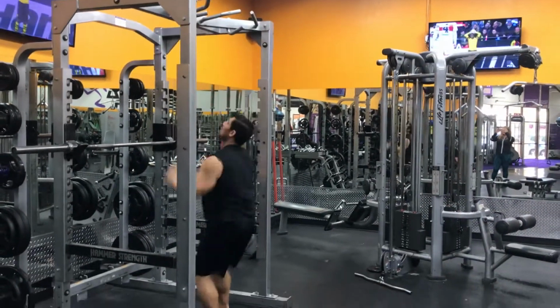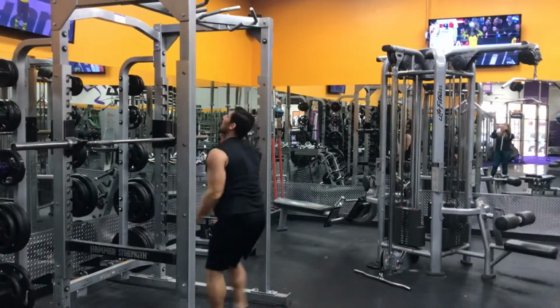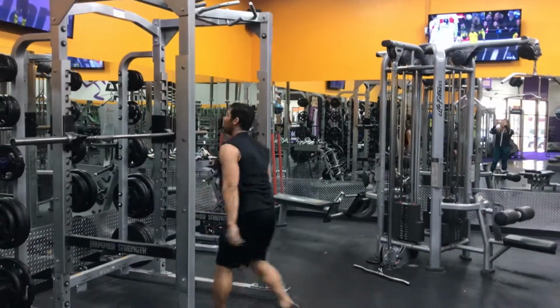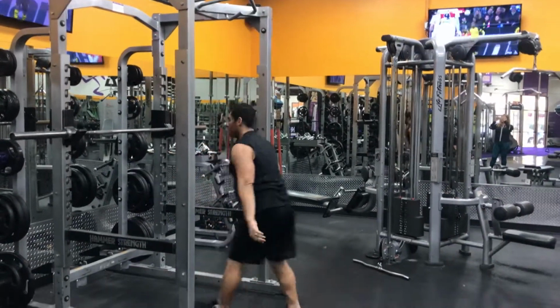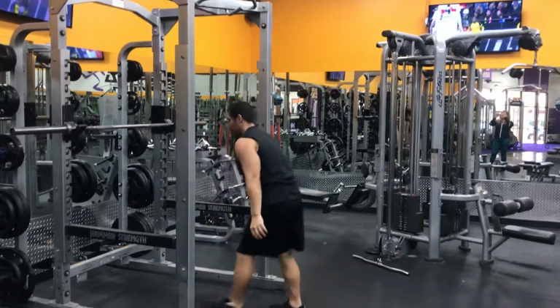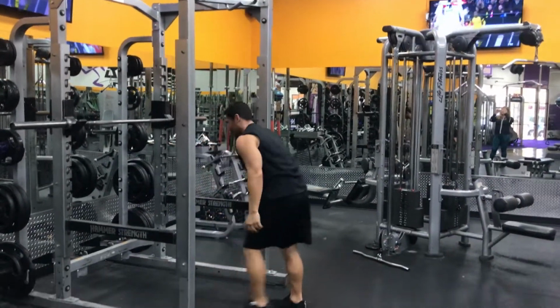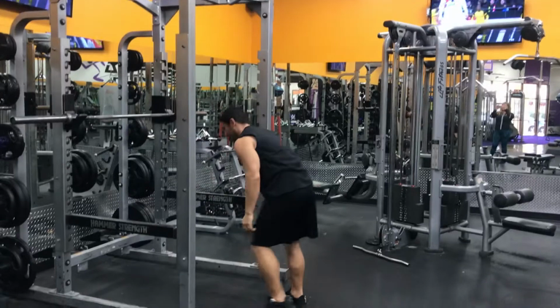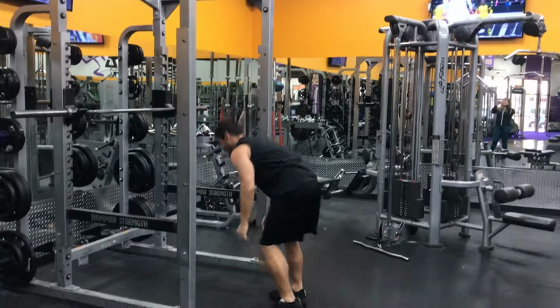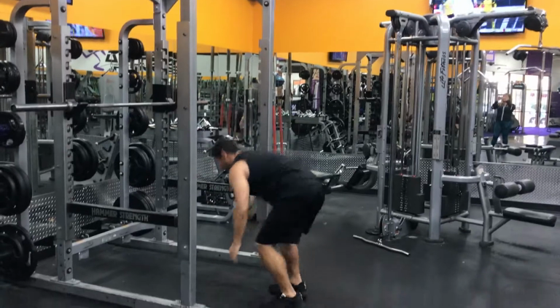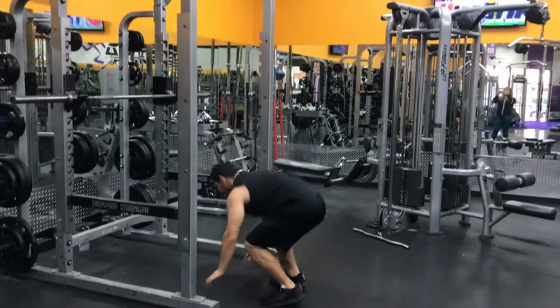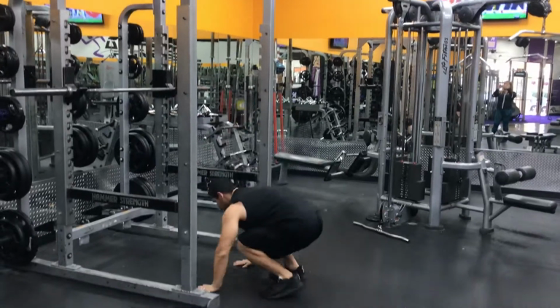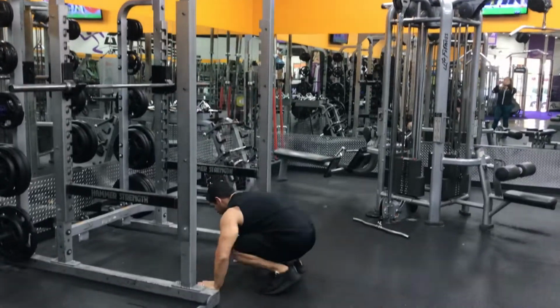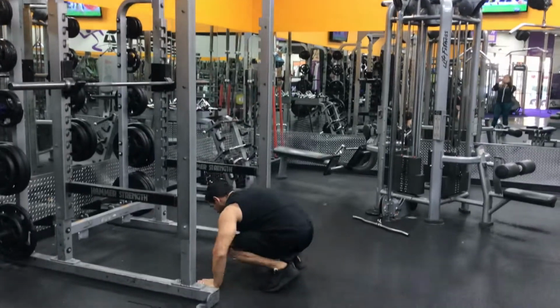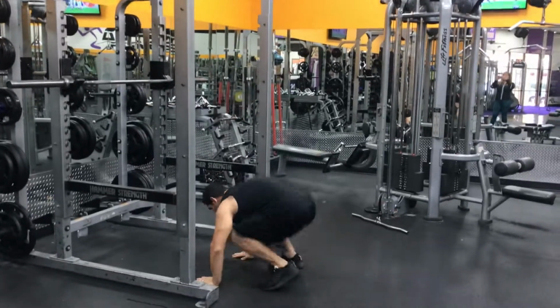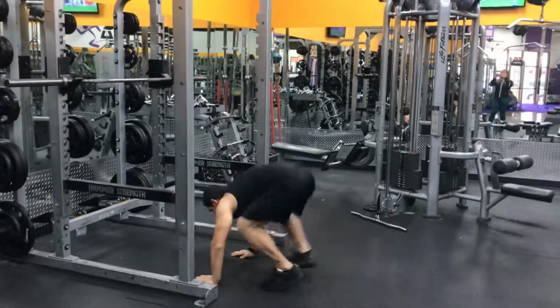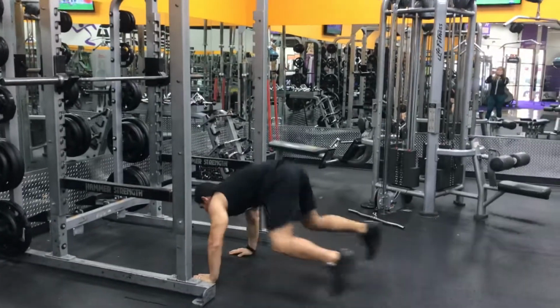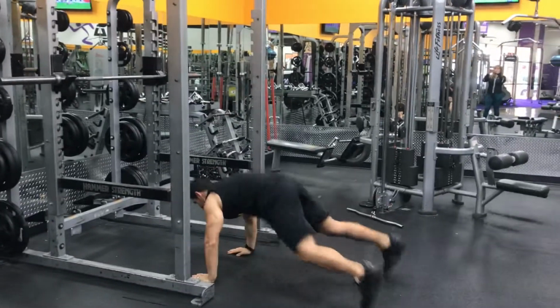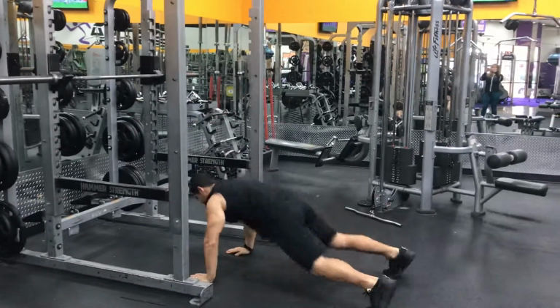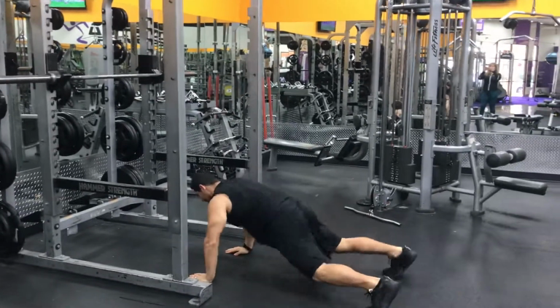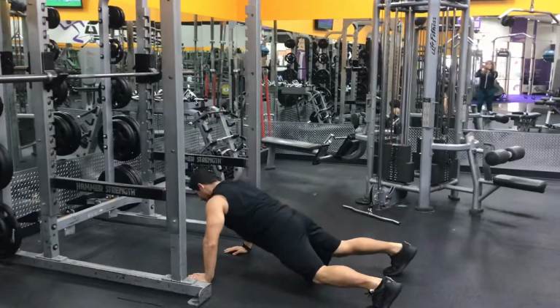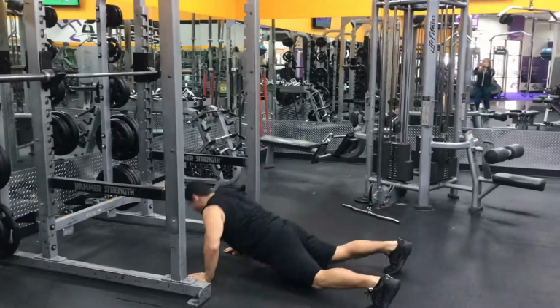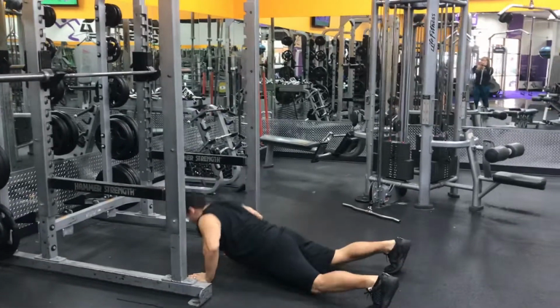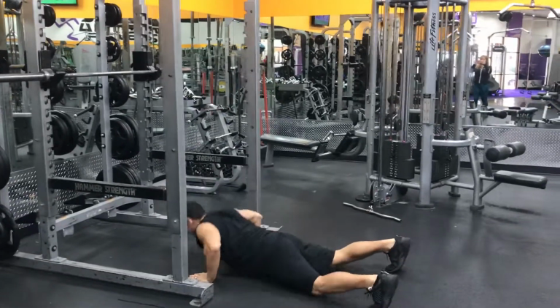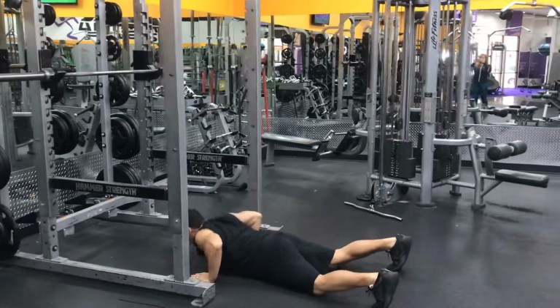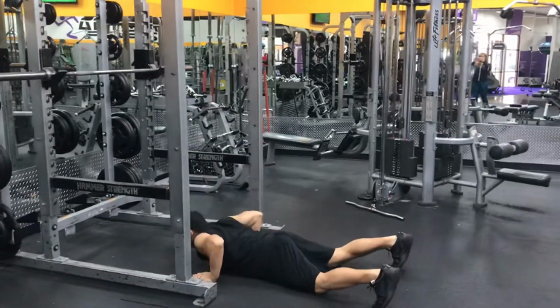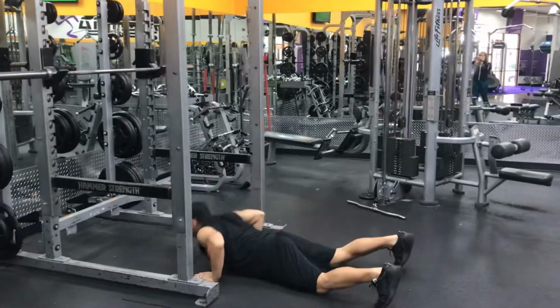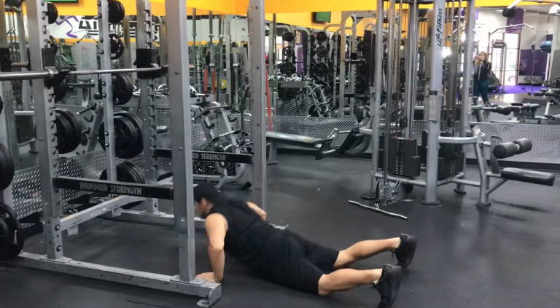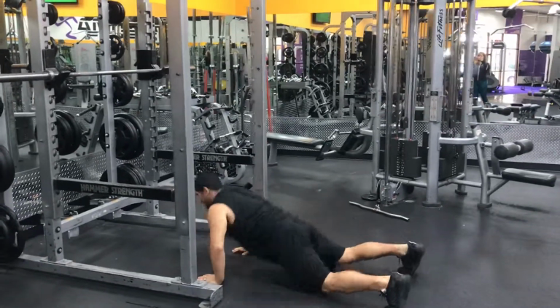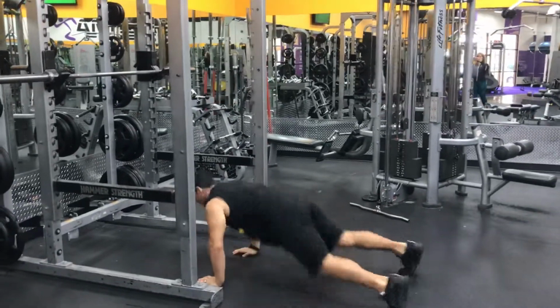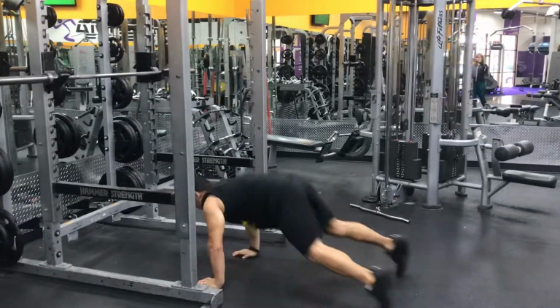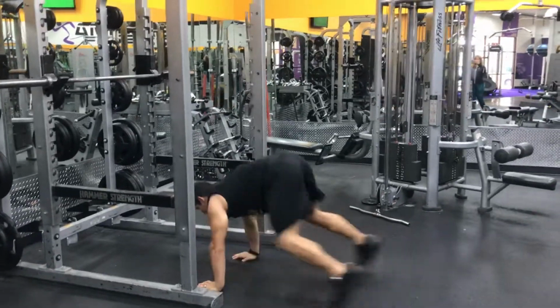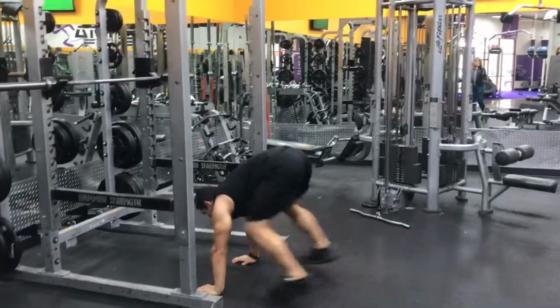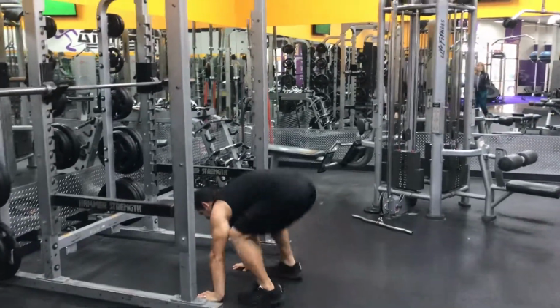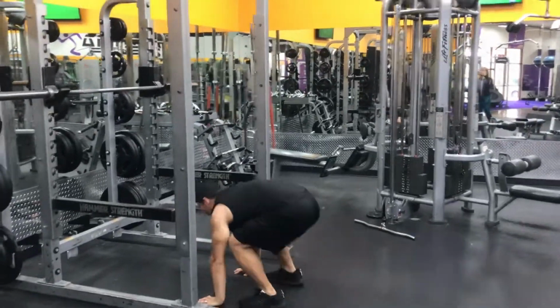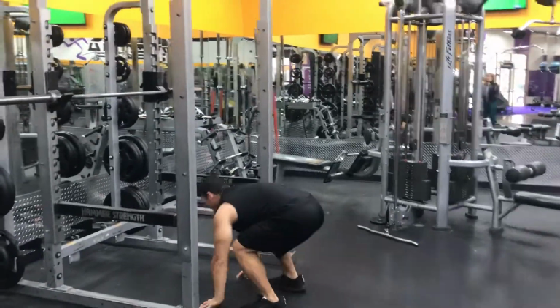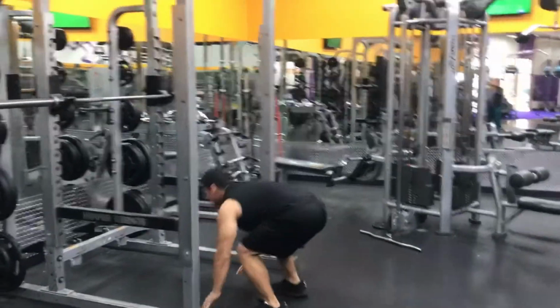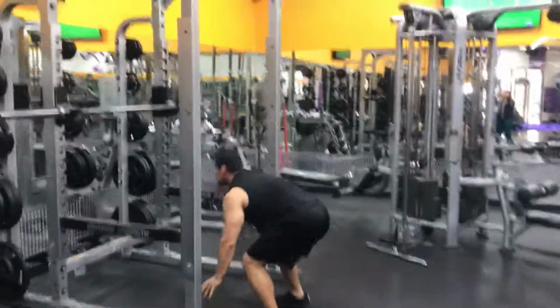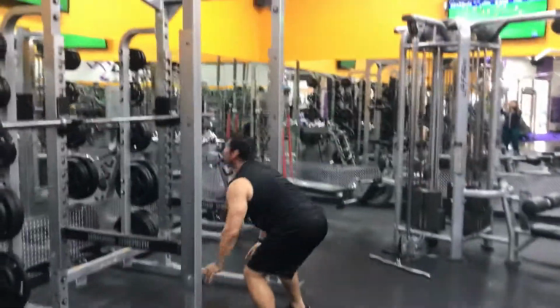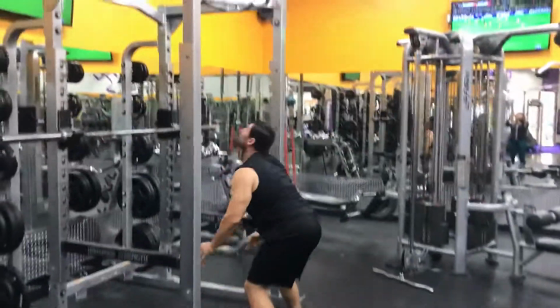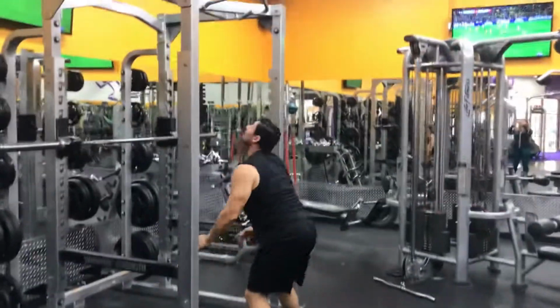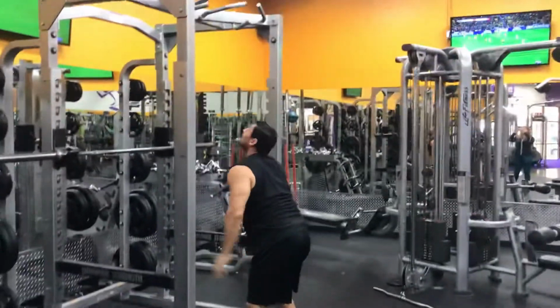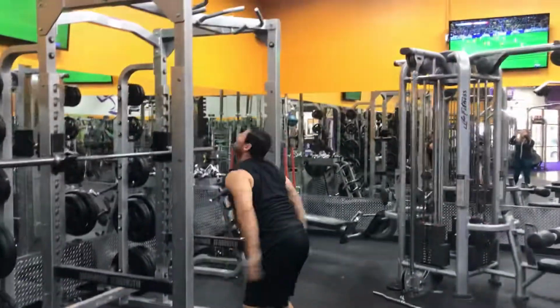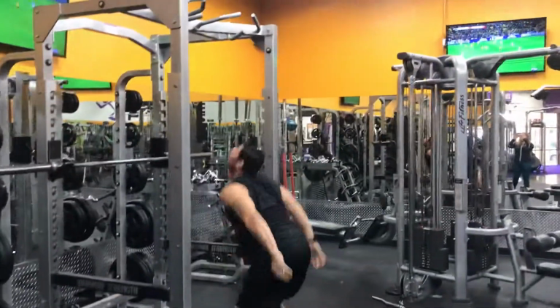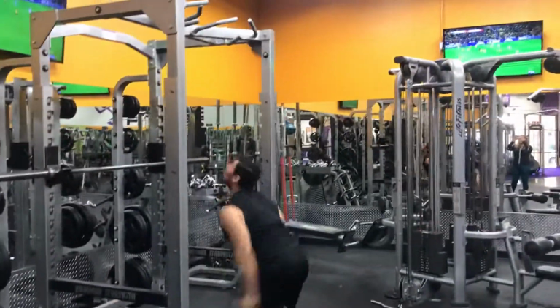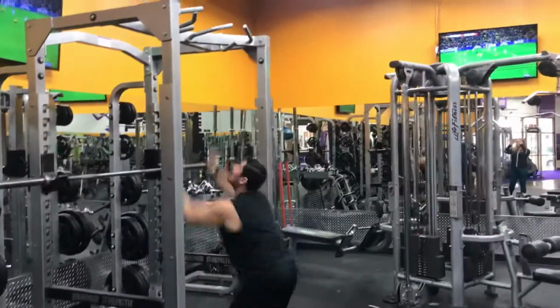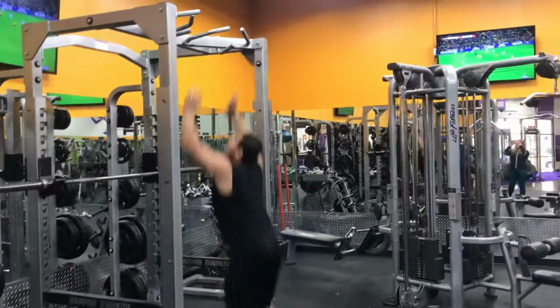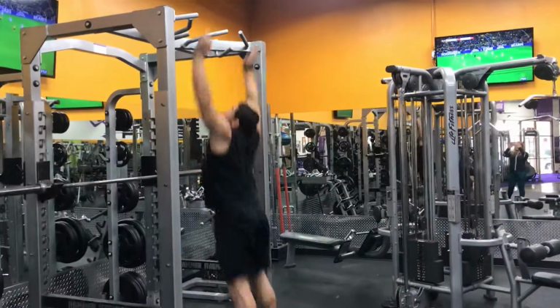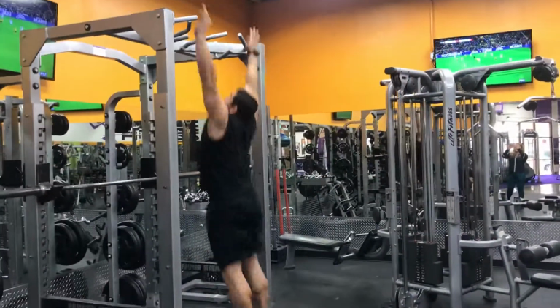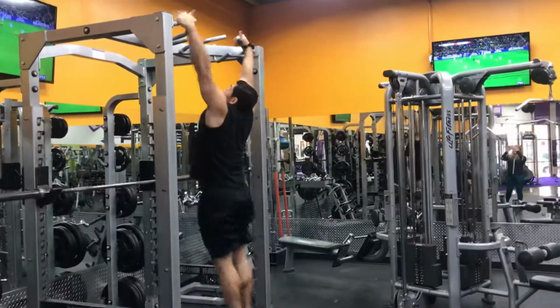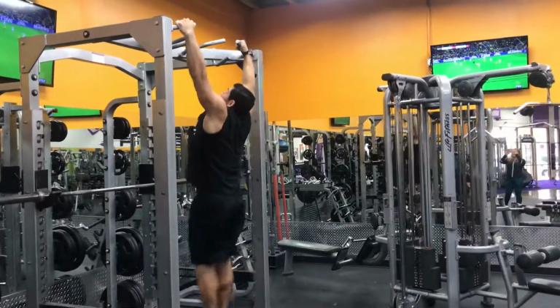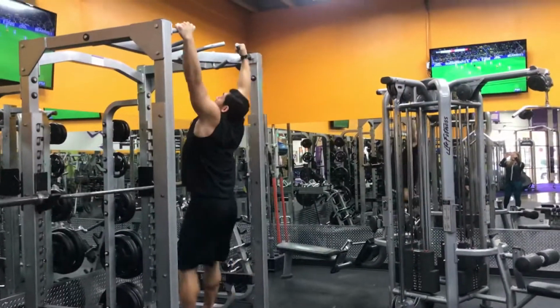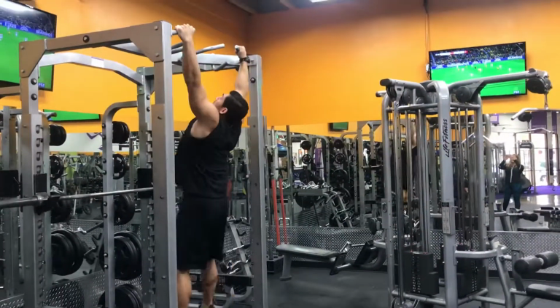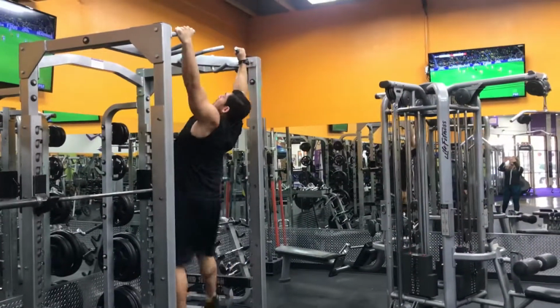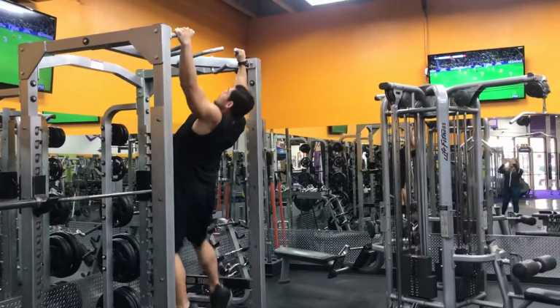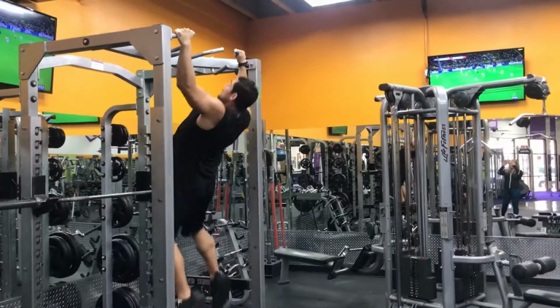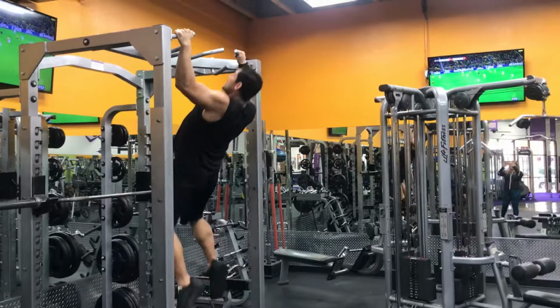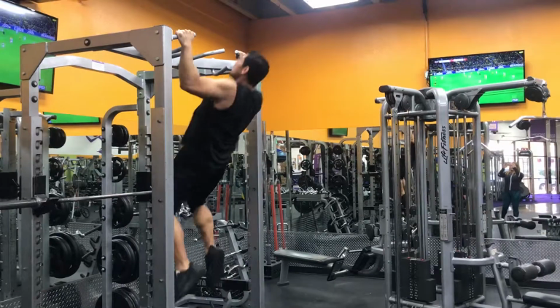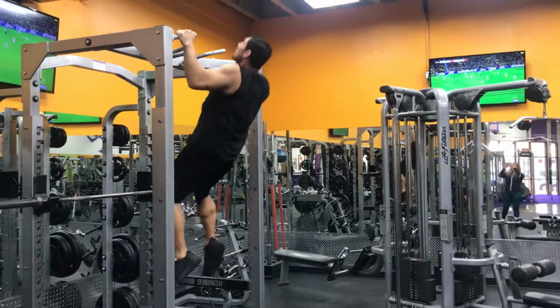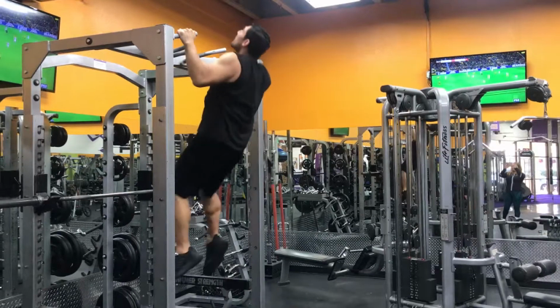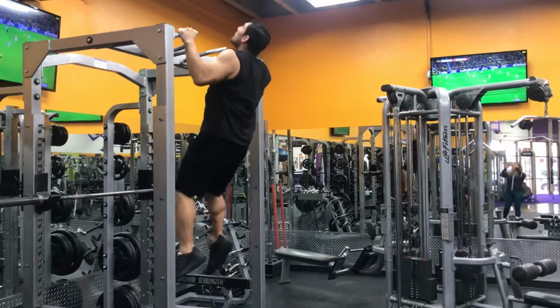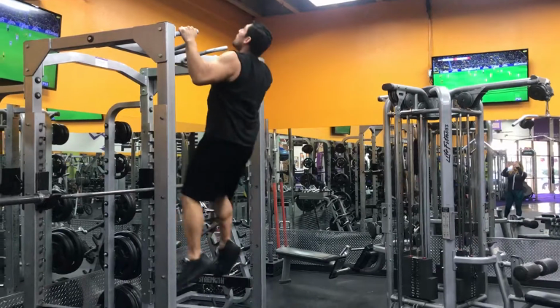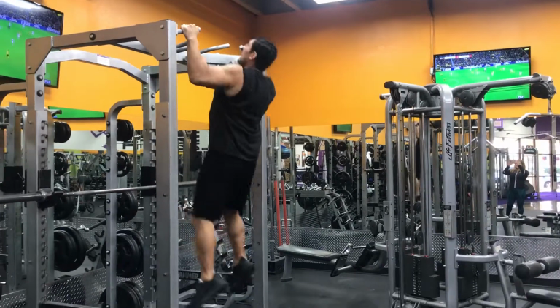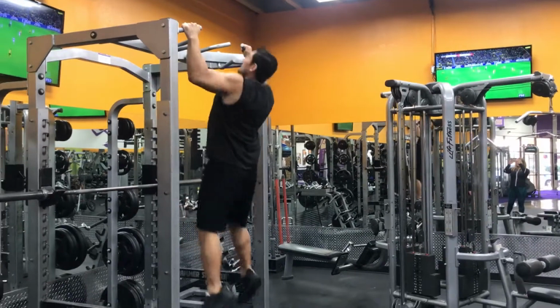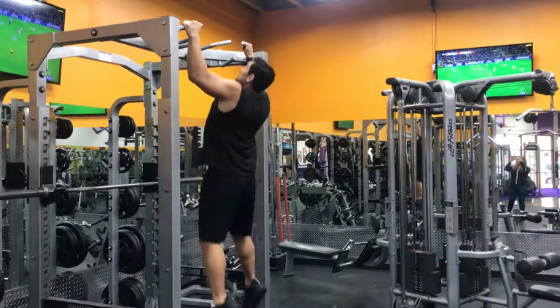Drop. Again. Drop, kick back, here. Back up, jump, pull-up.